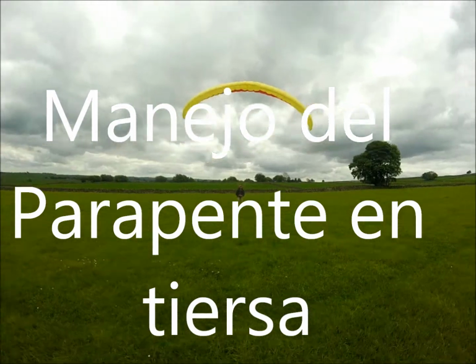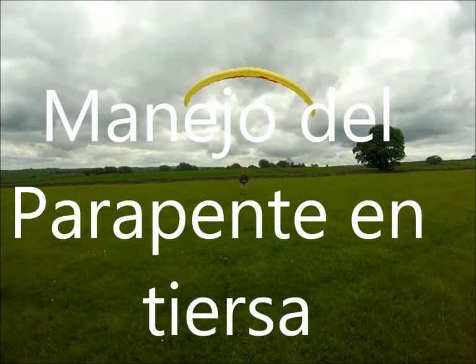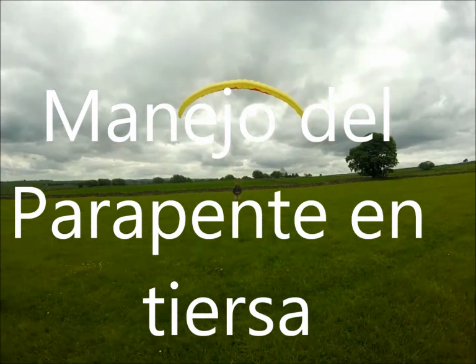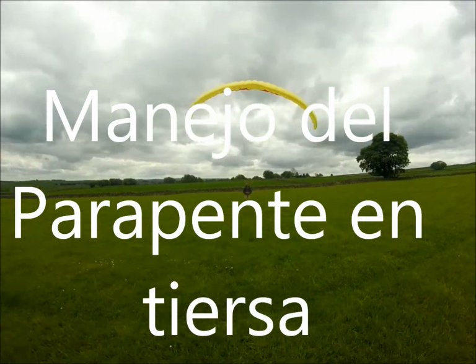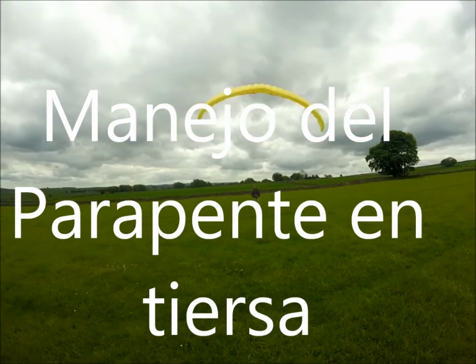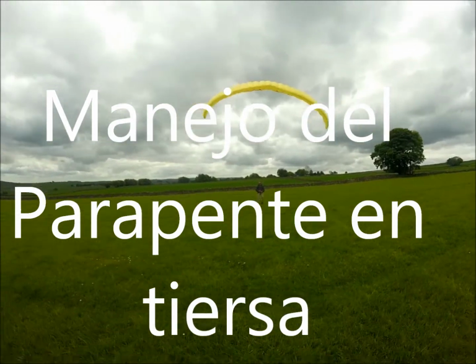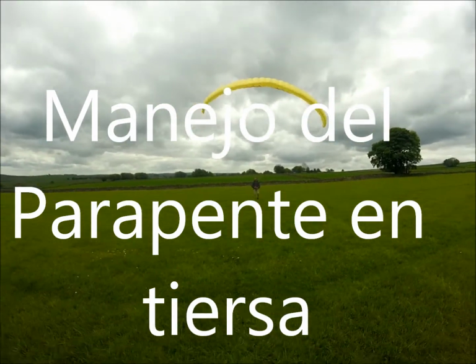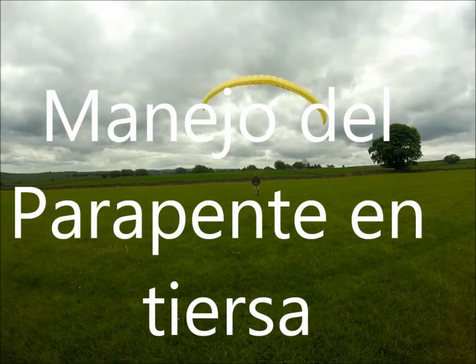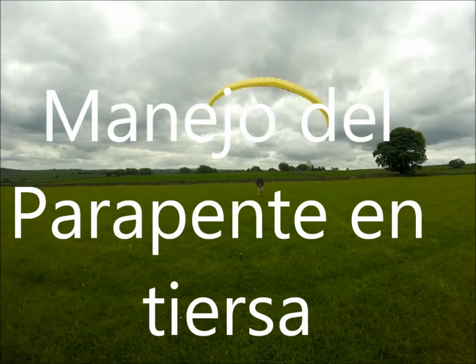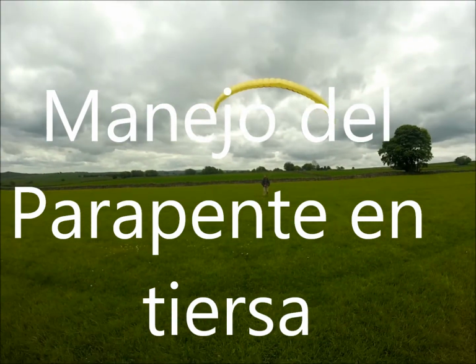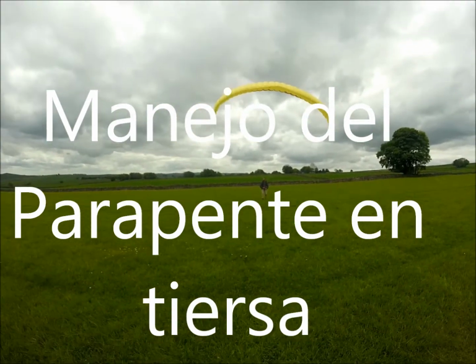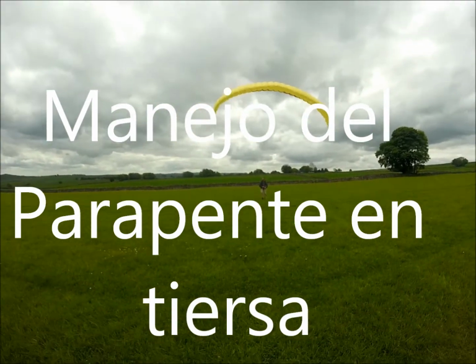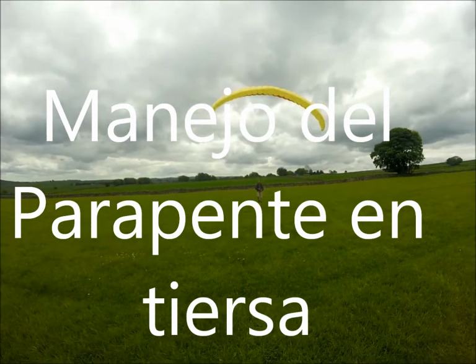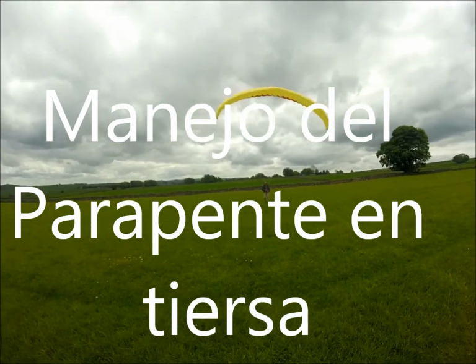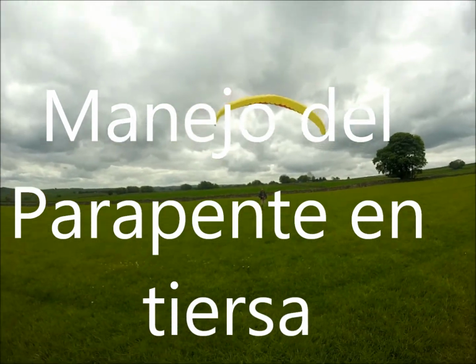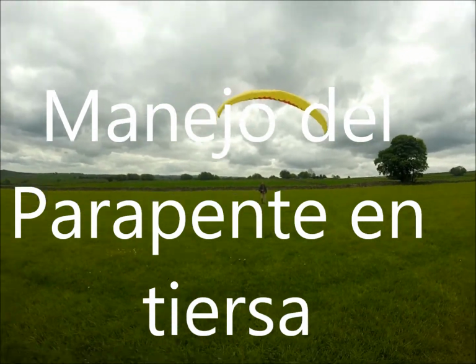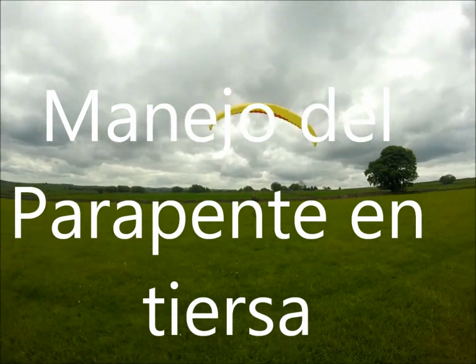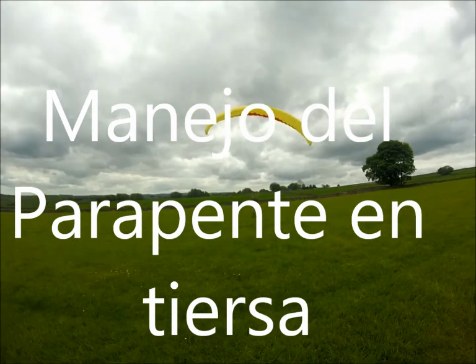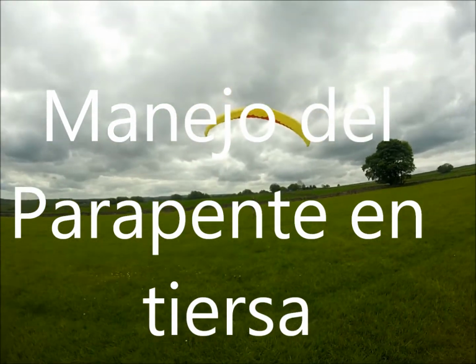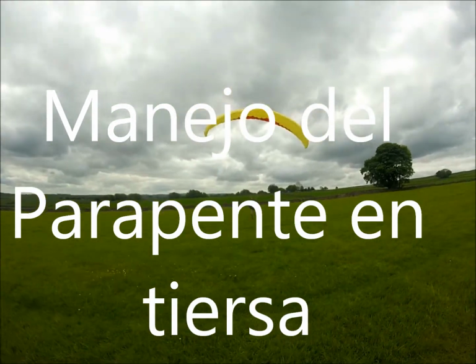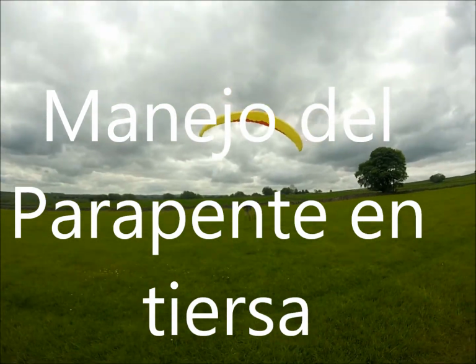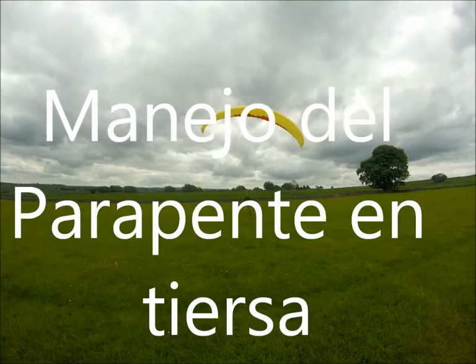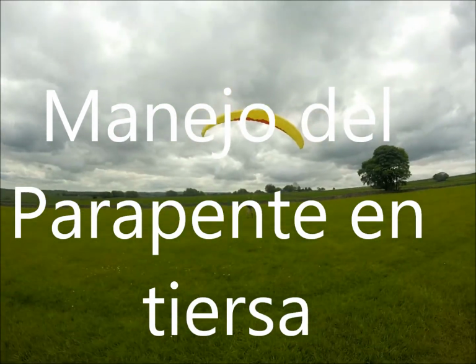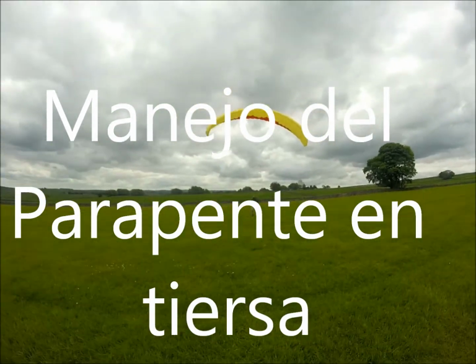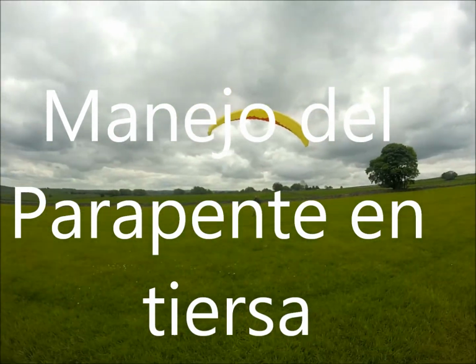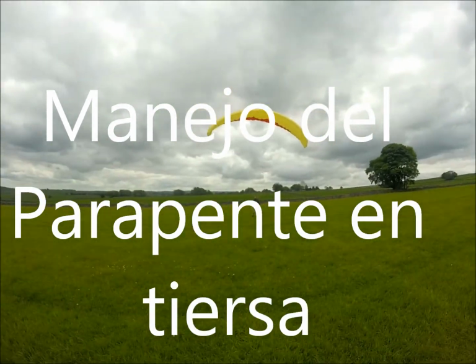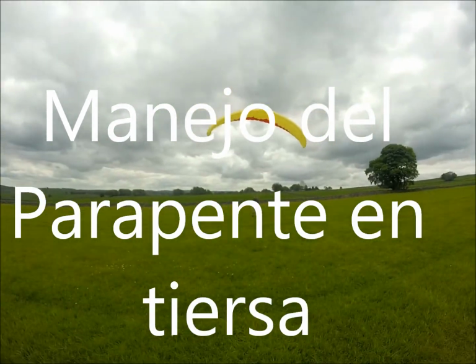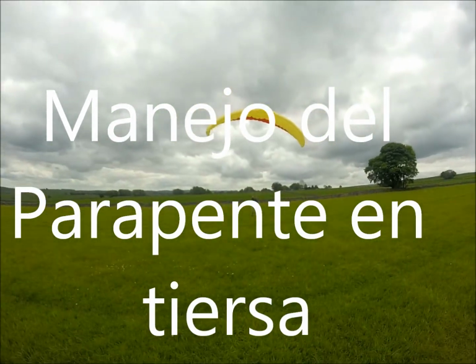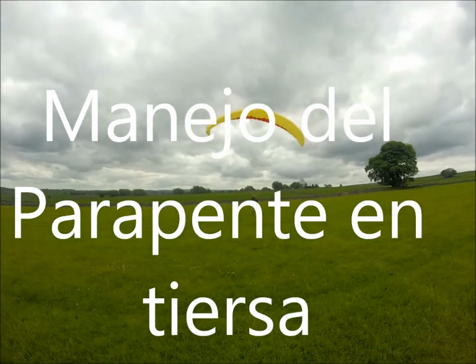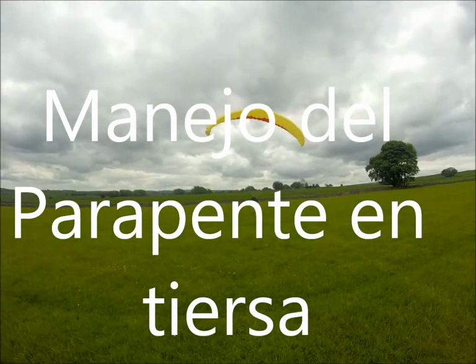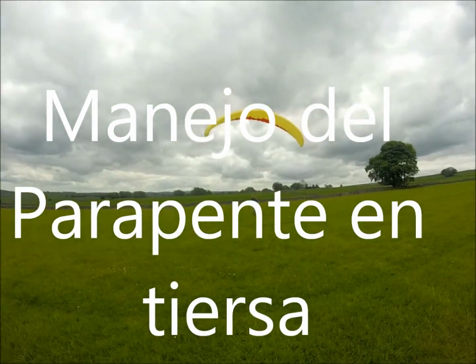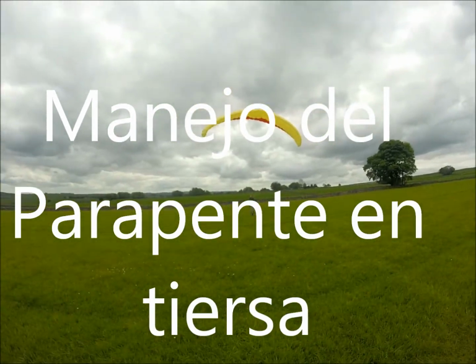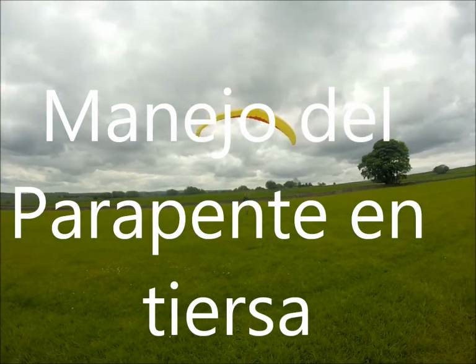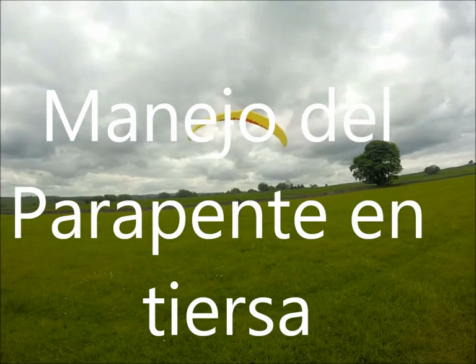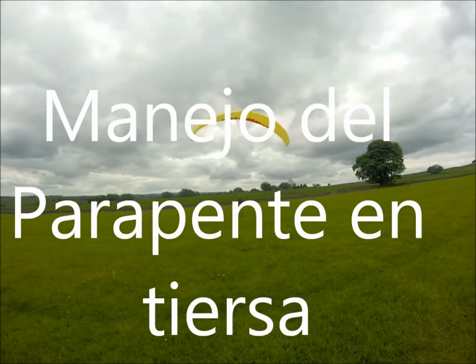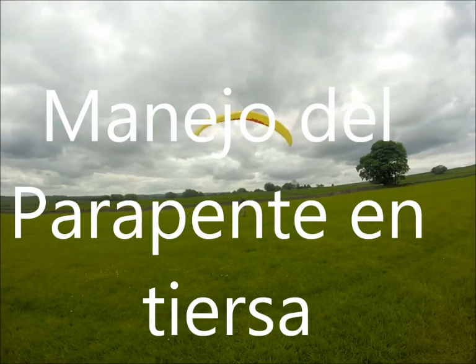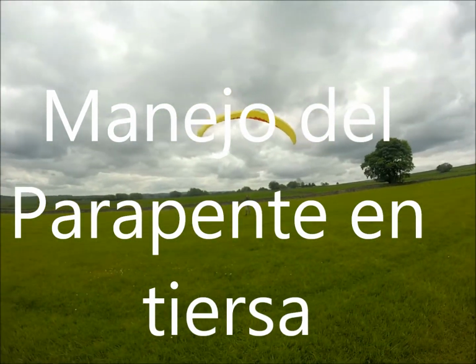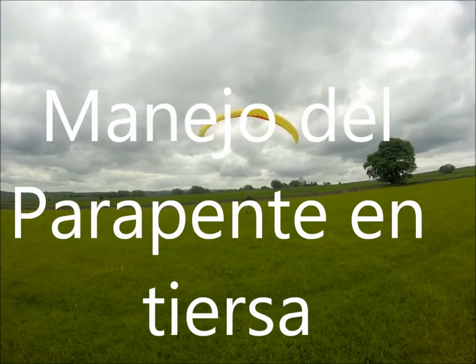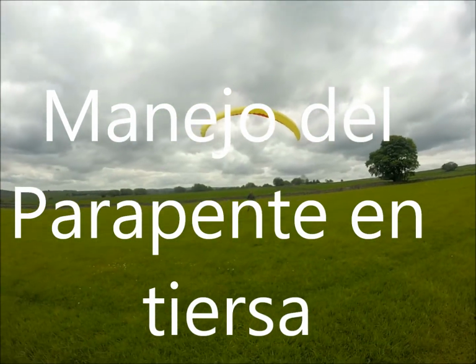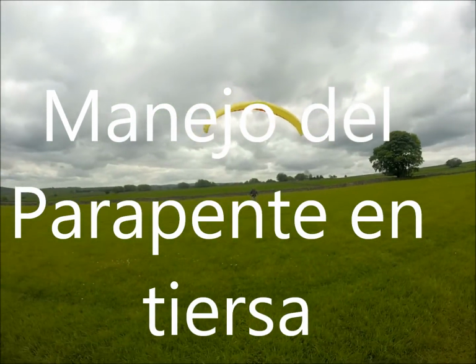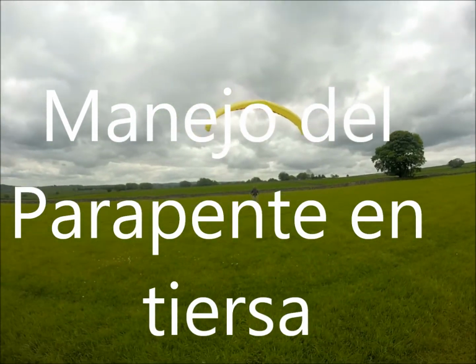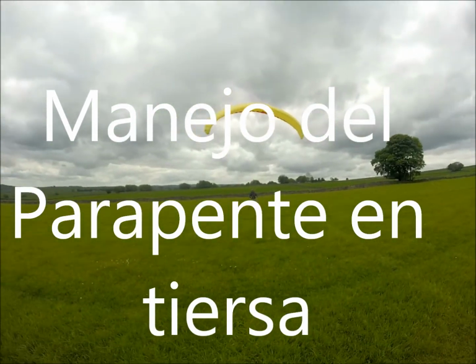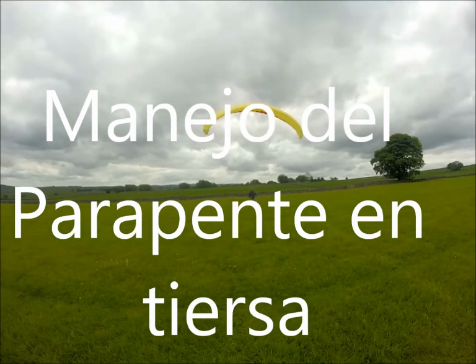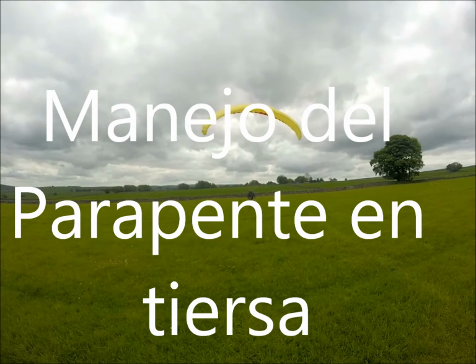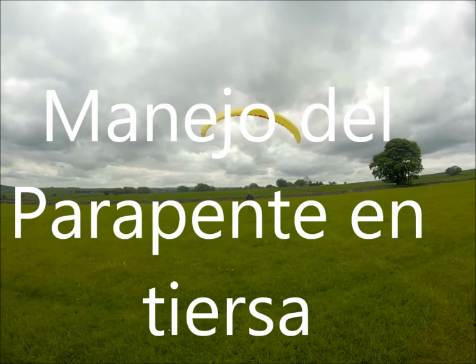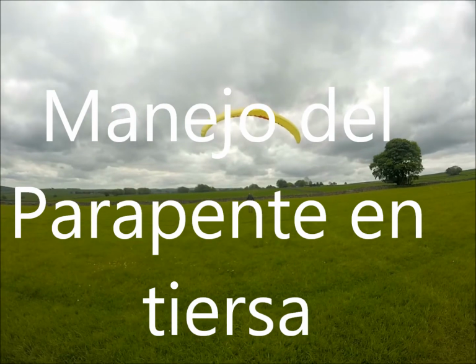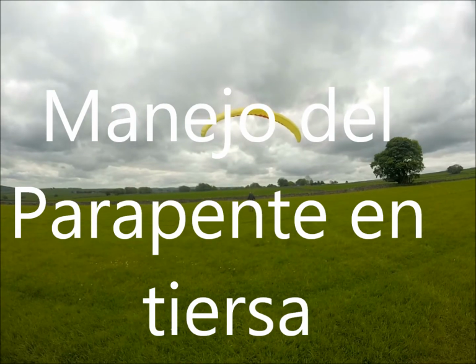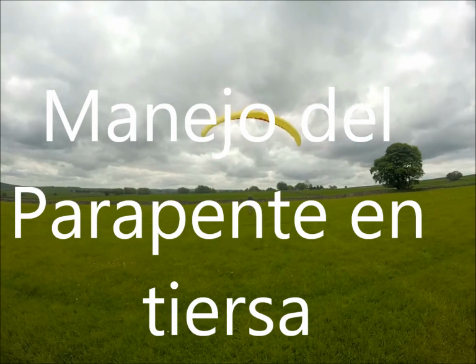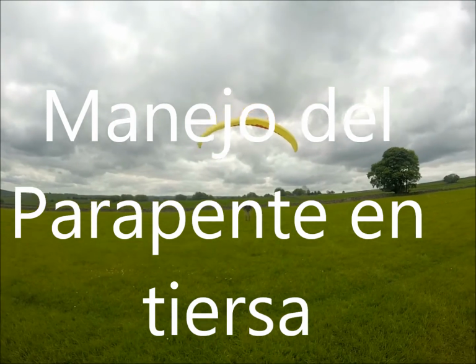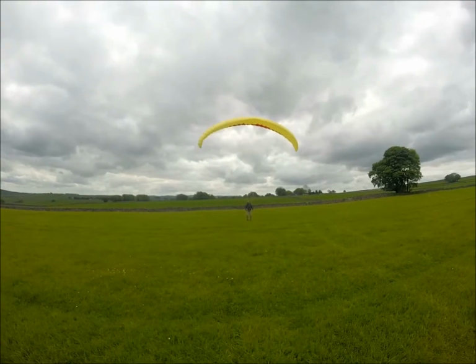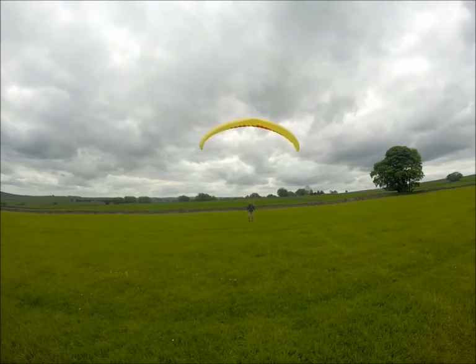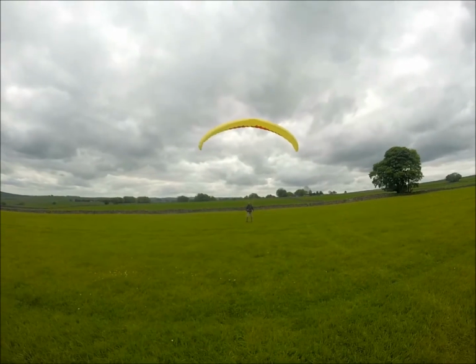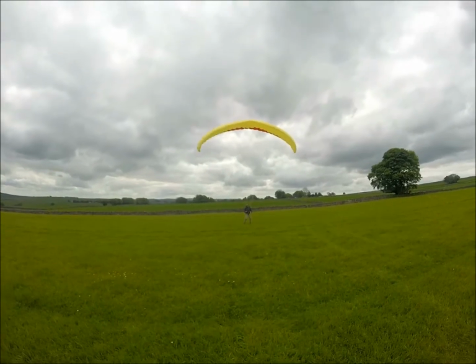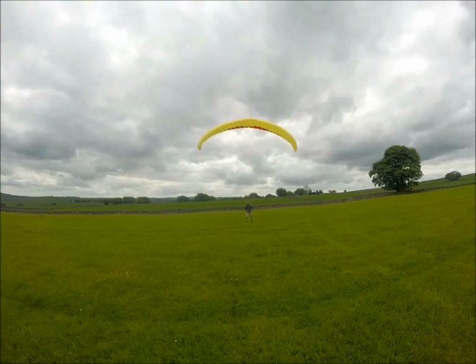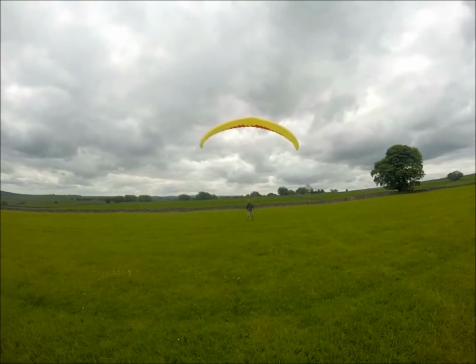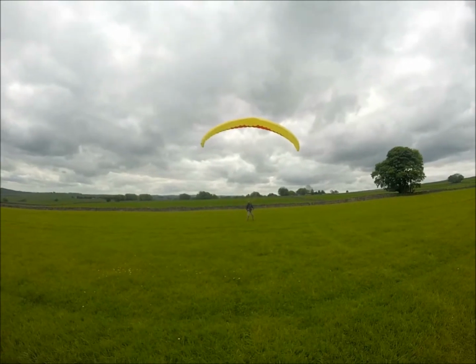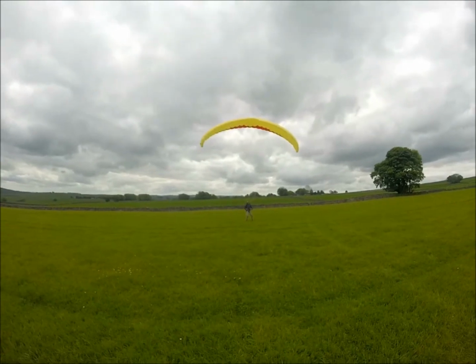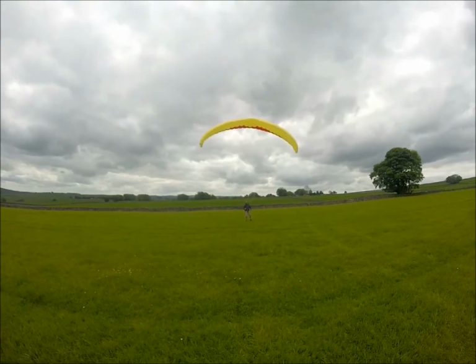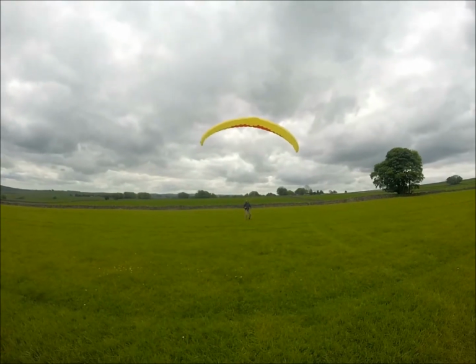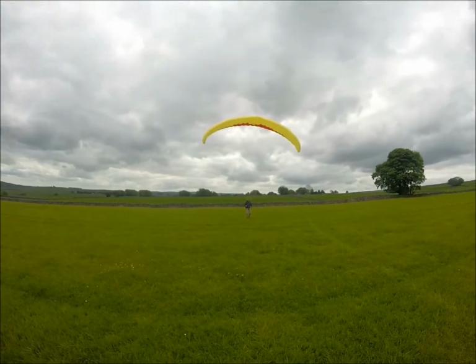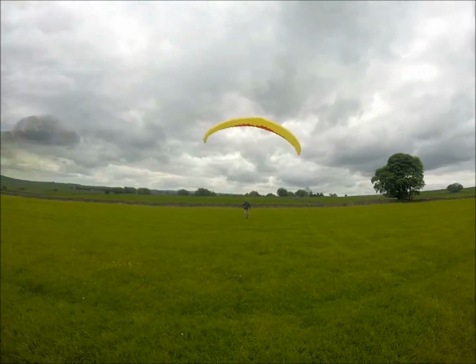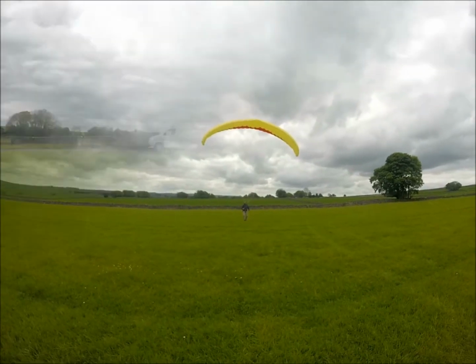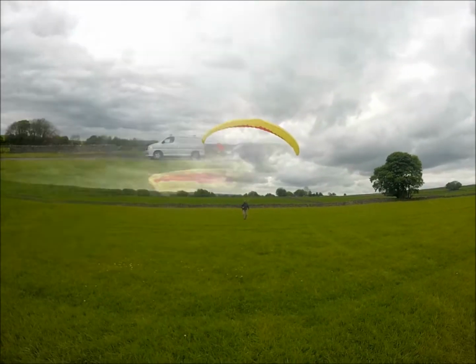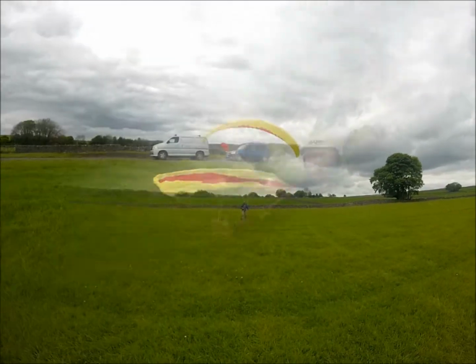This is ground handling with Noe and Steve Hudson, in Derbyshire.